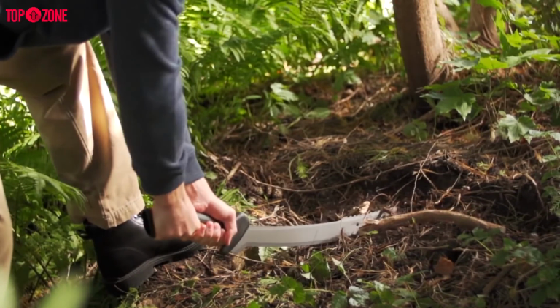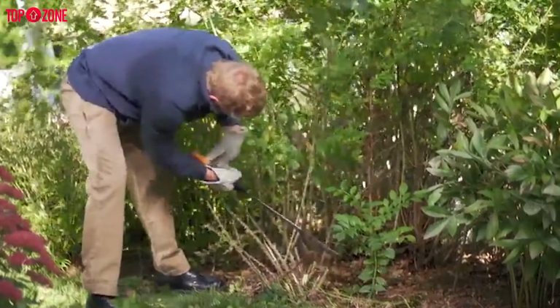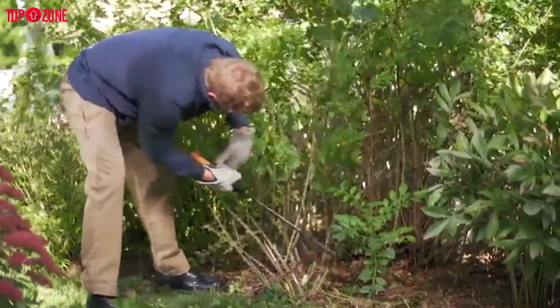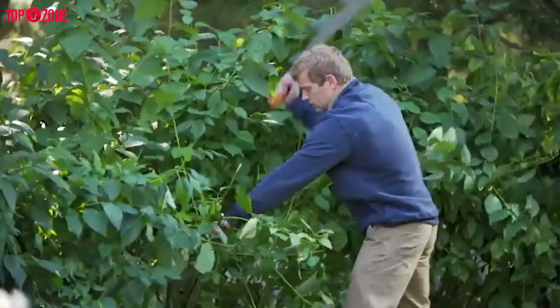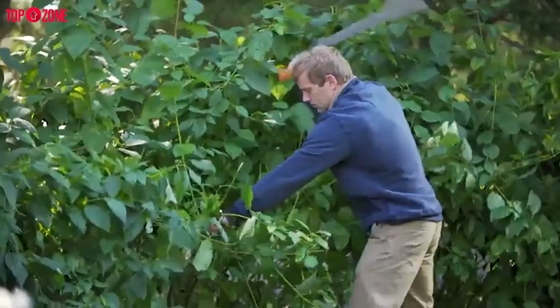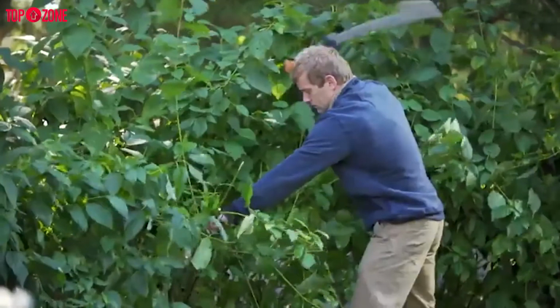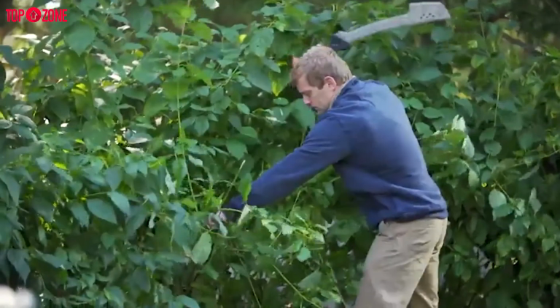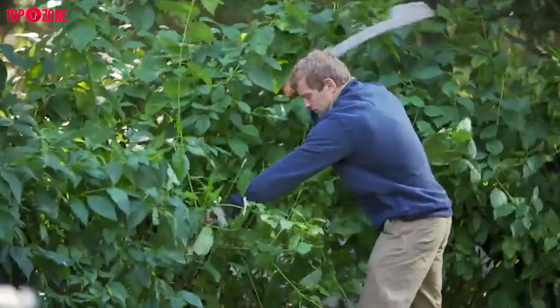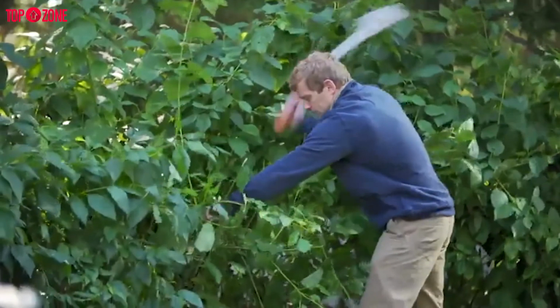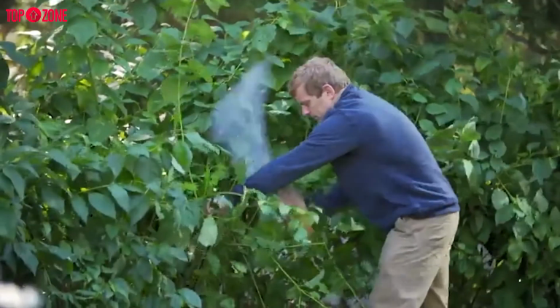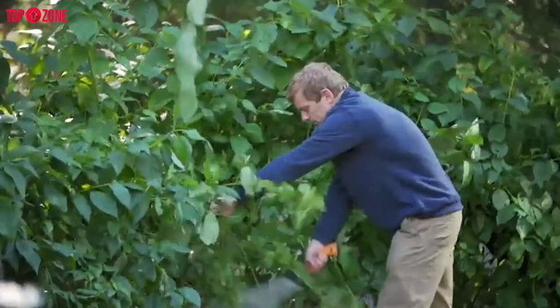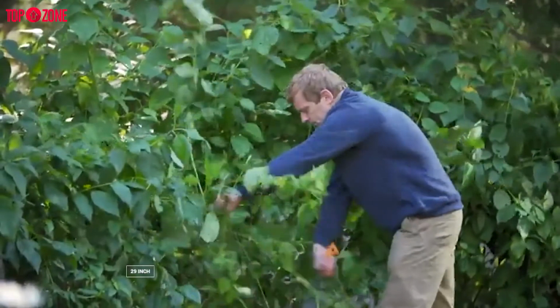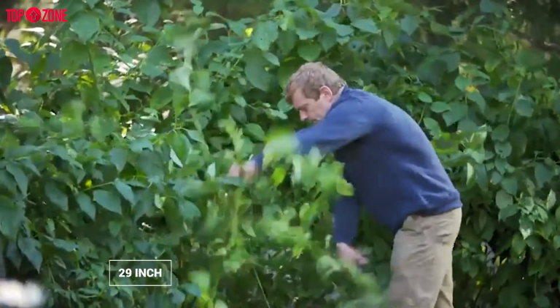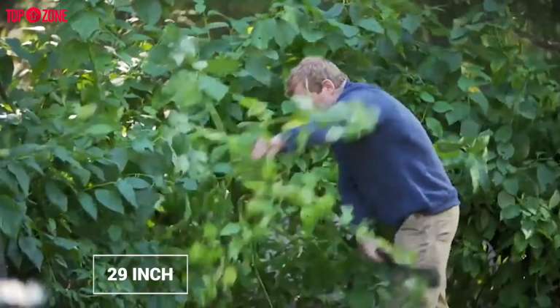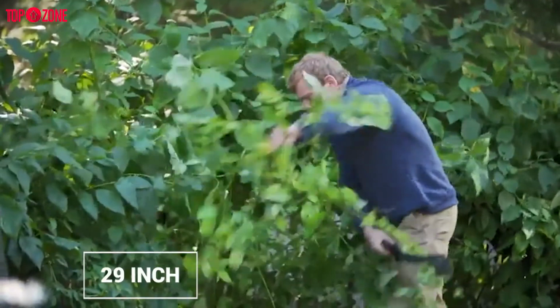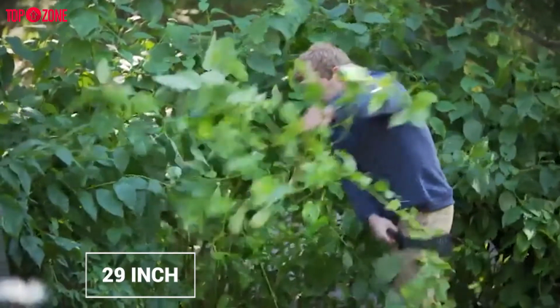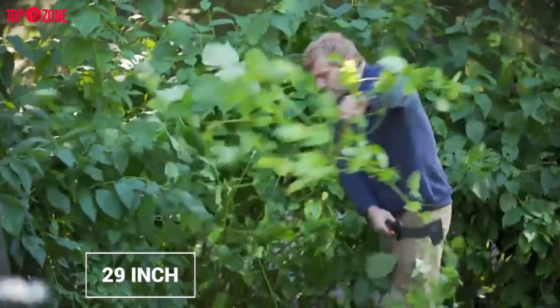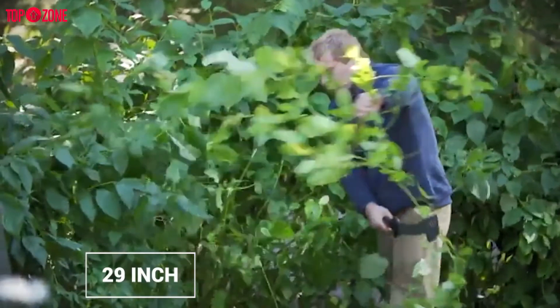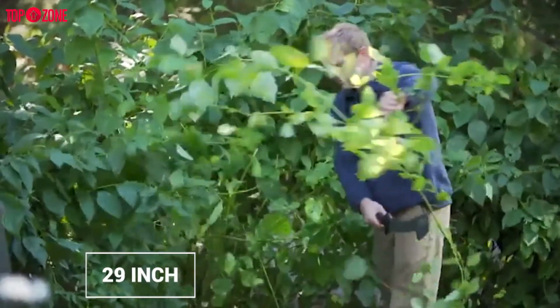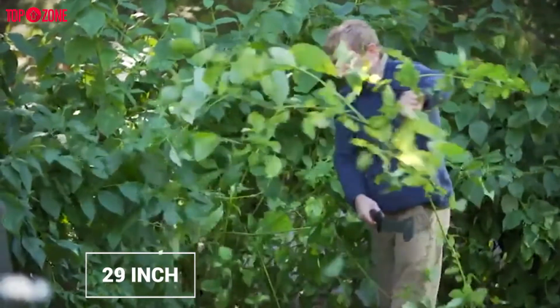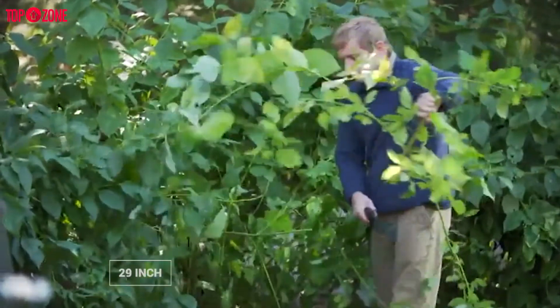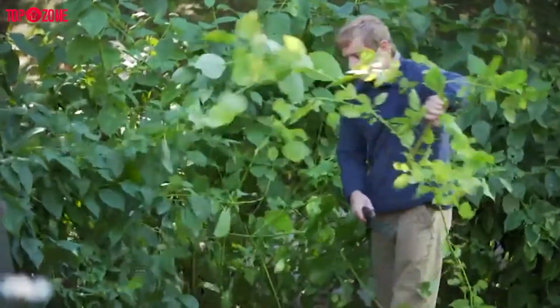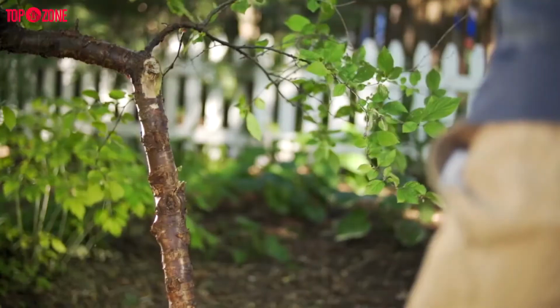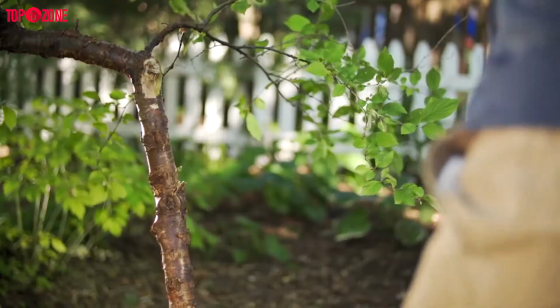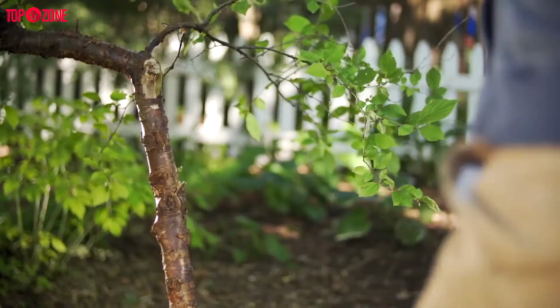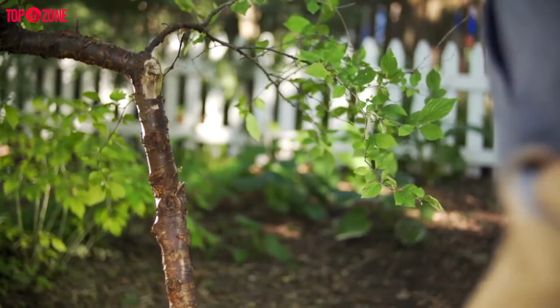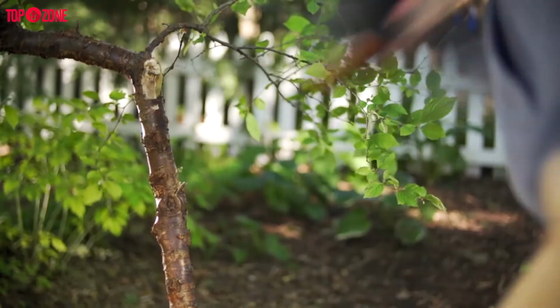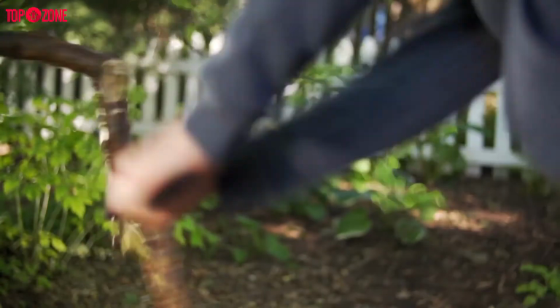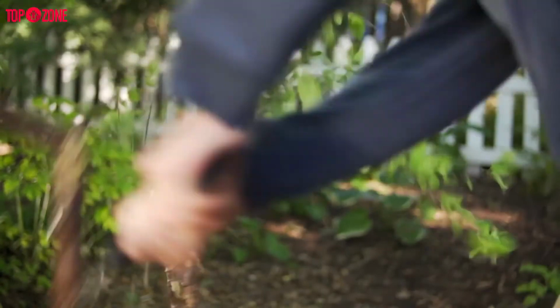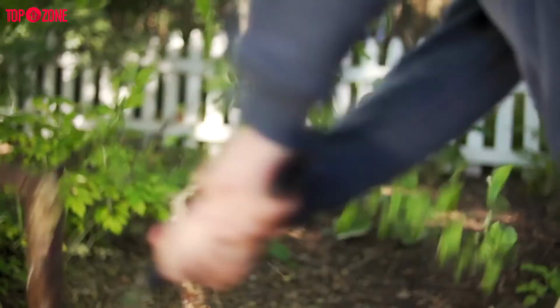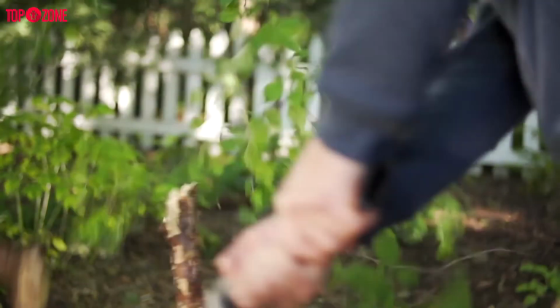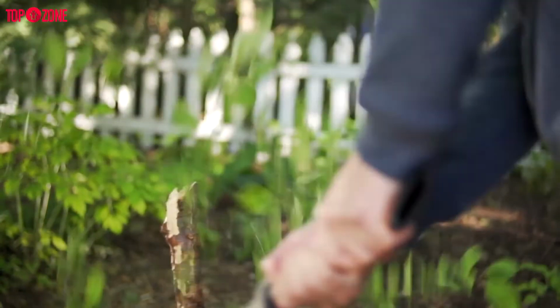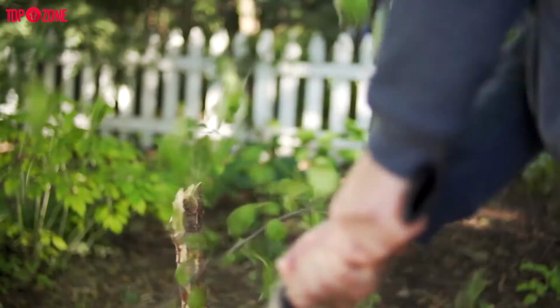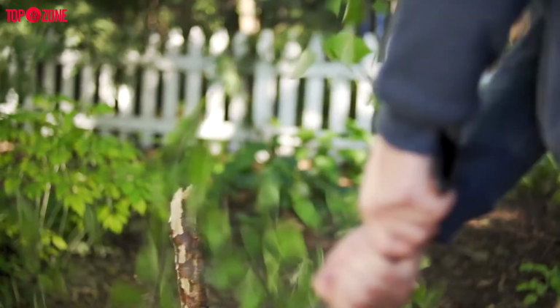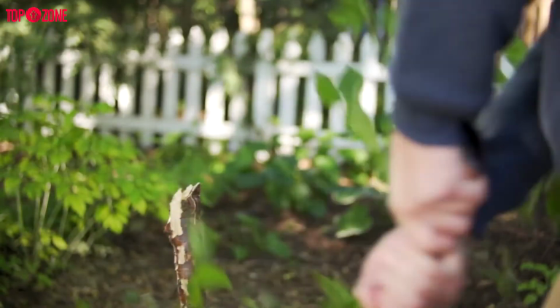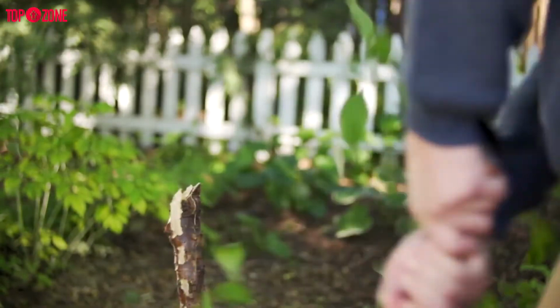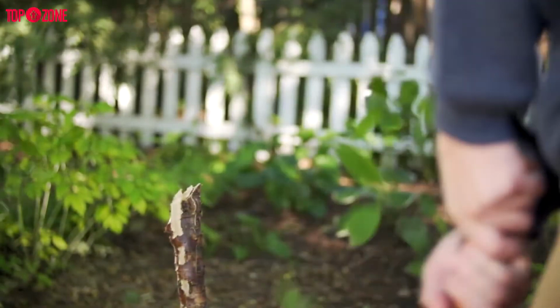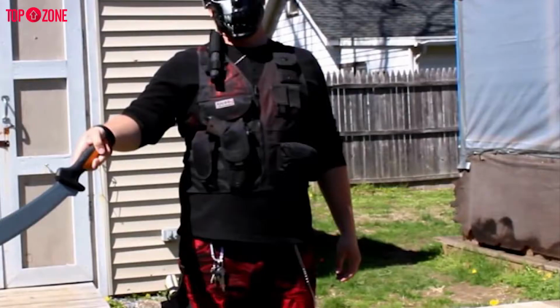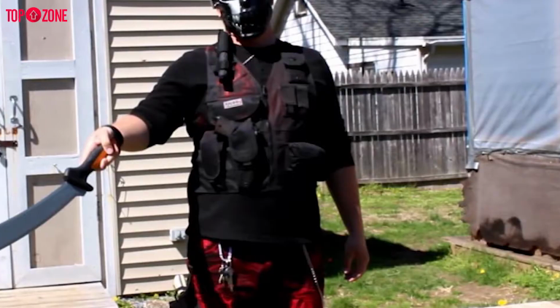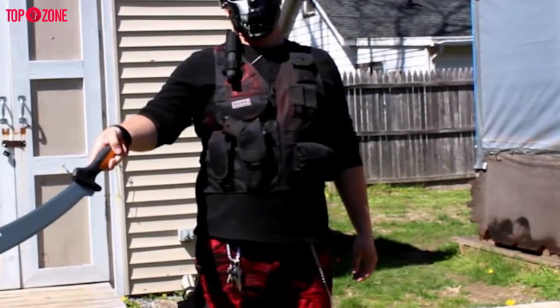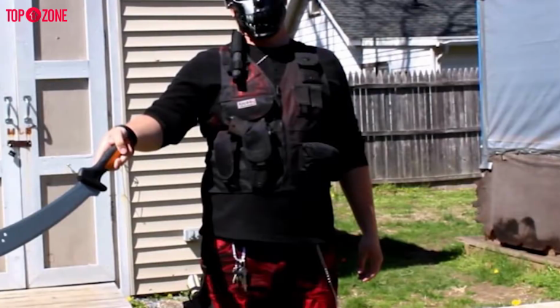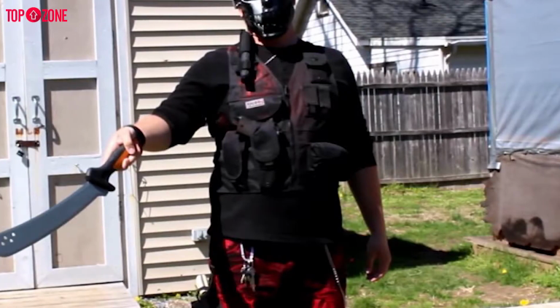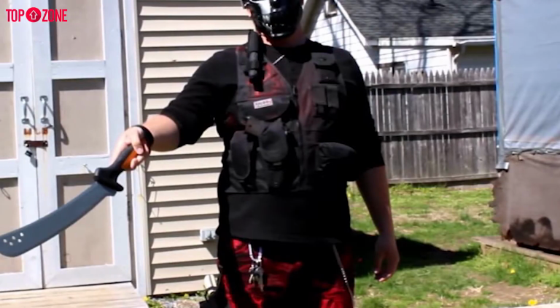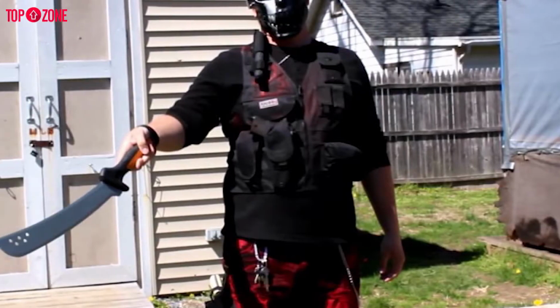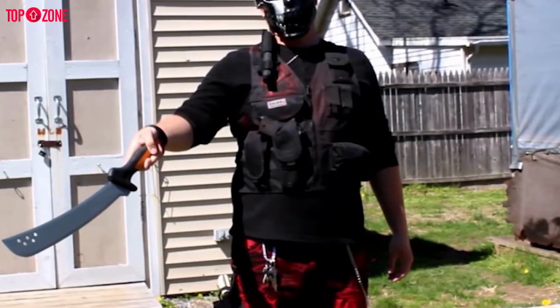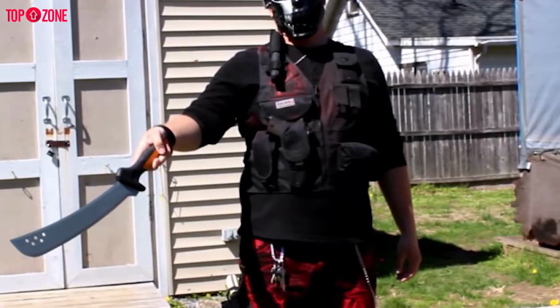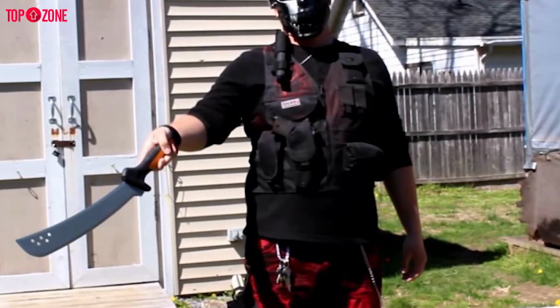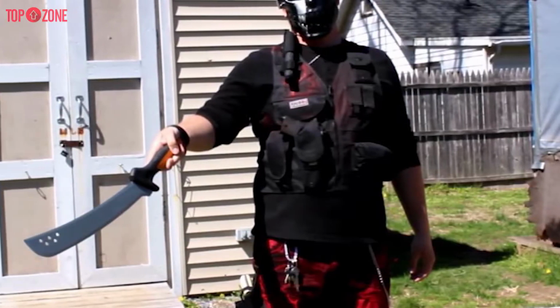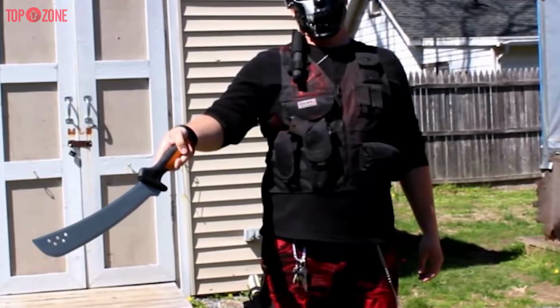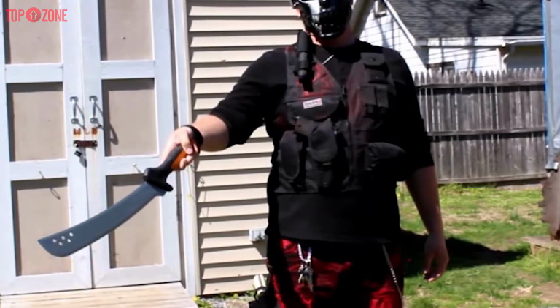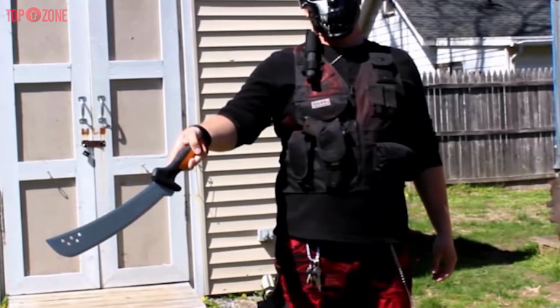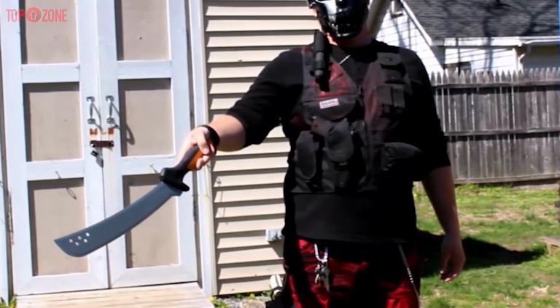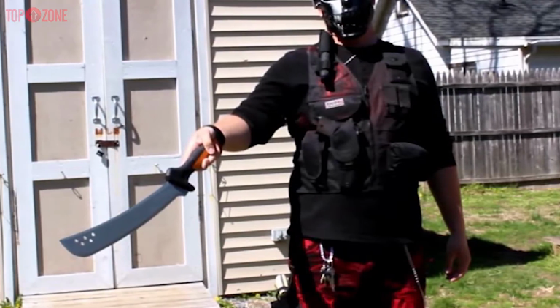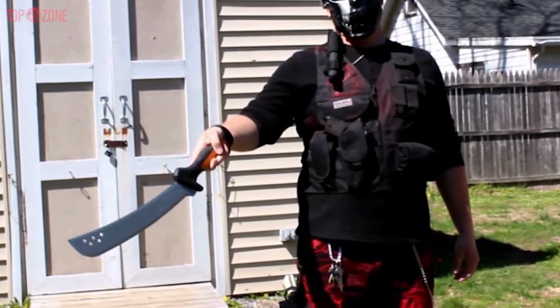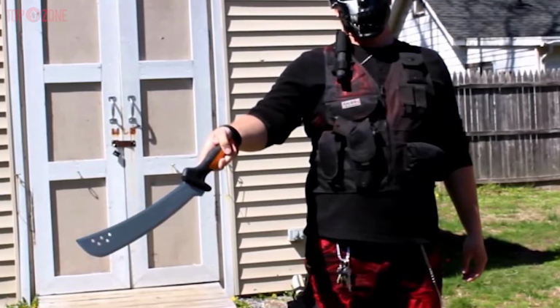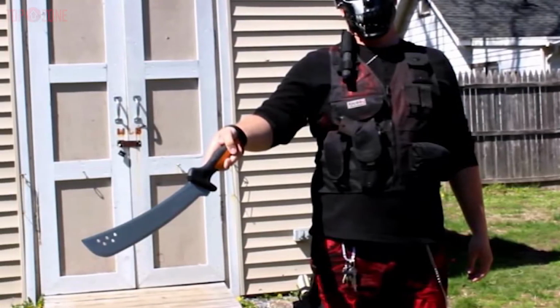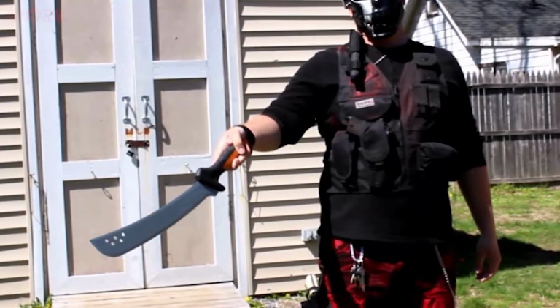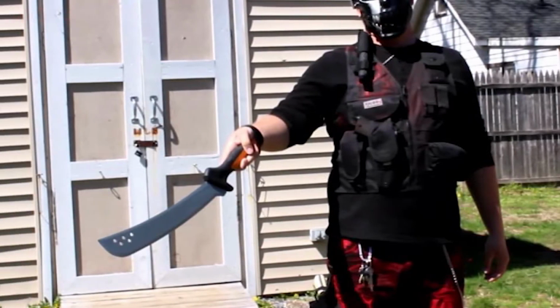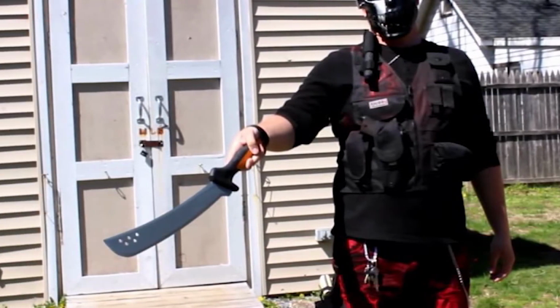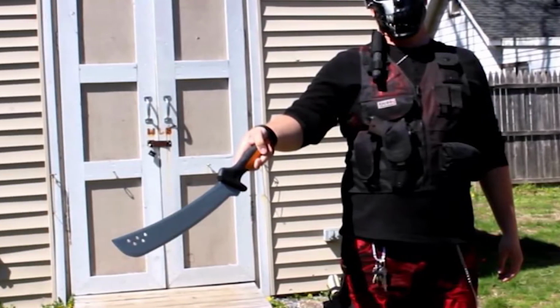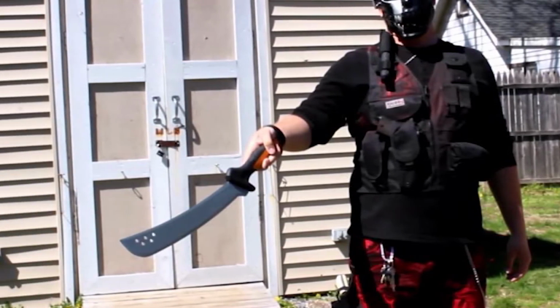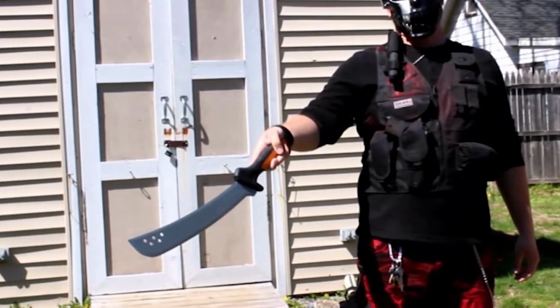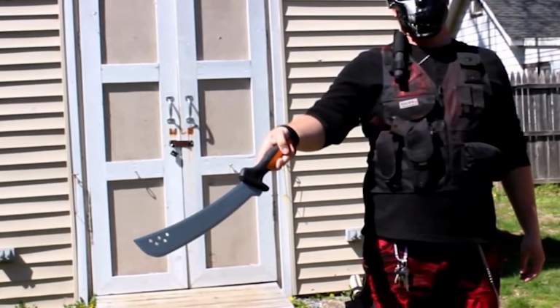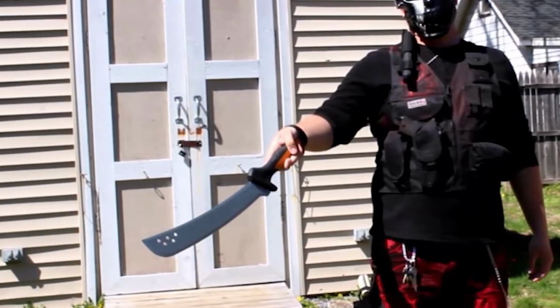All in all, the Fiskars 29-inch Machete X is well-made and is an amazing option for people looking for a long-lasting machete.